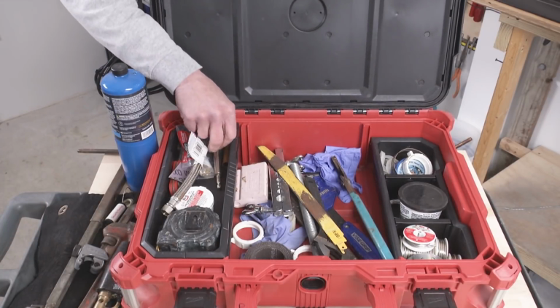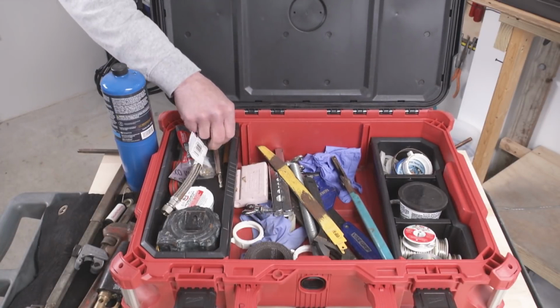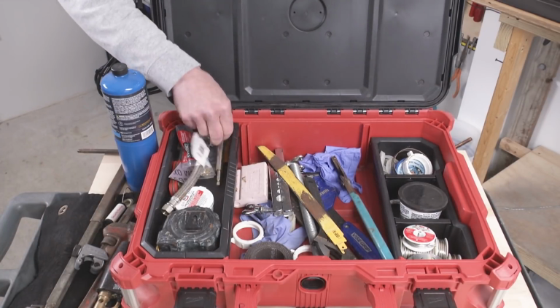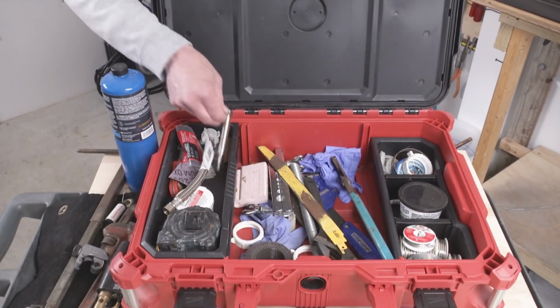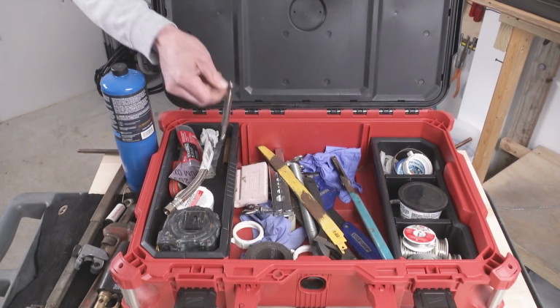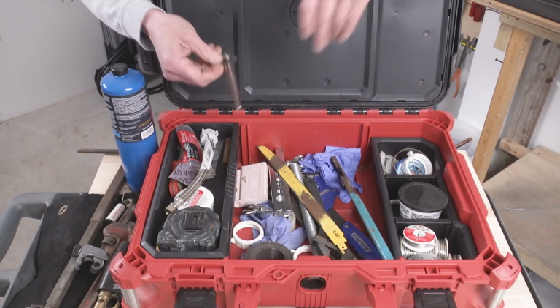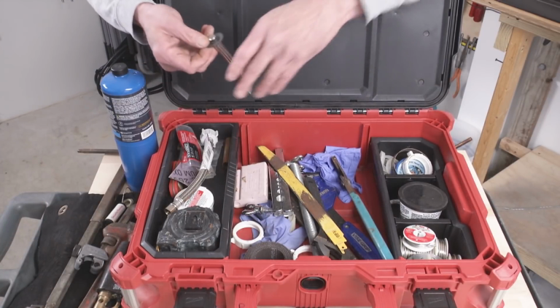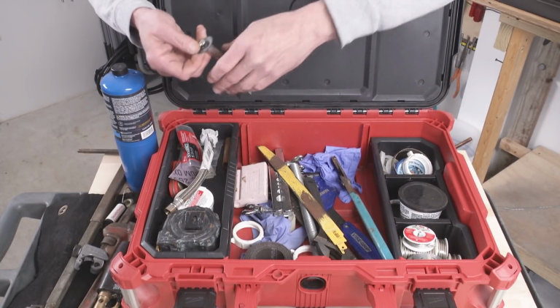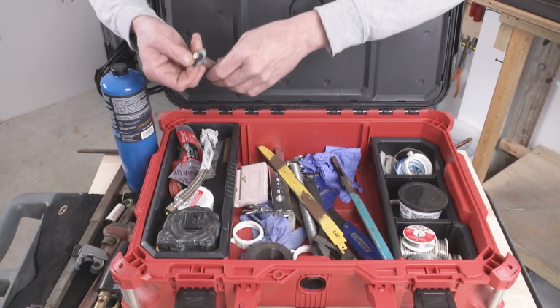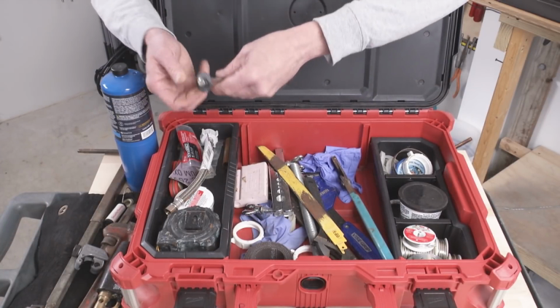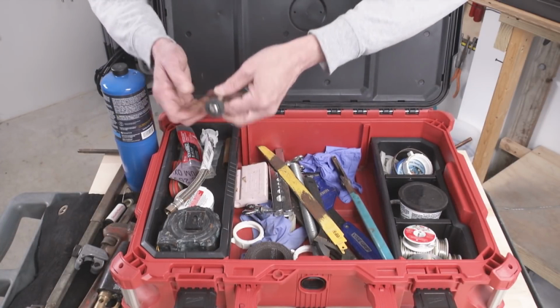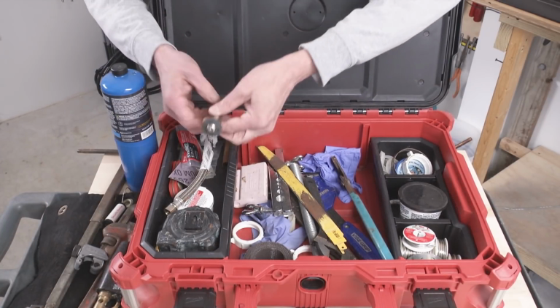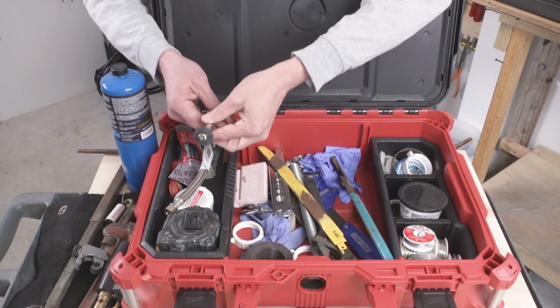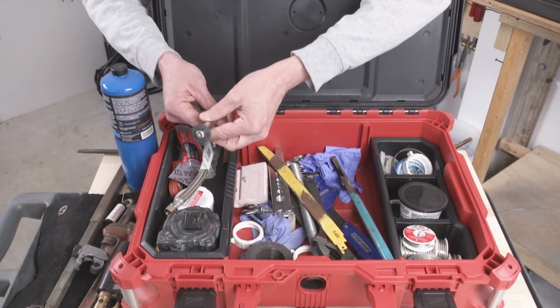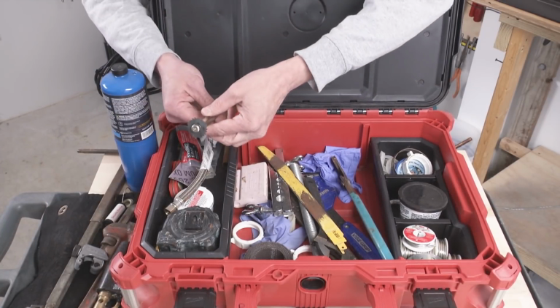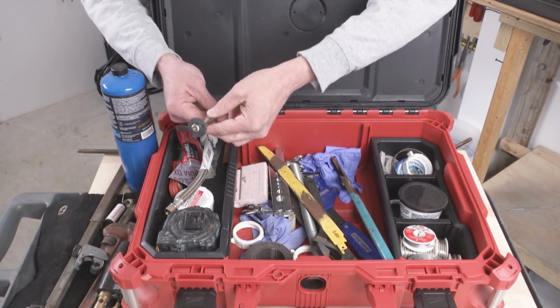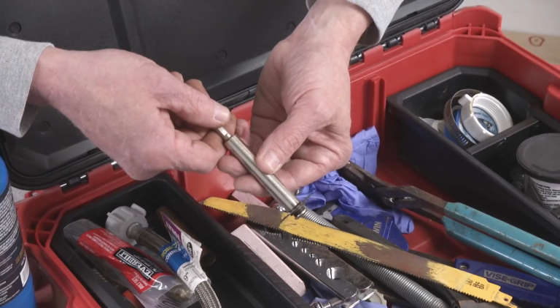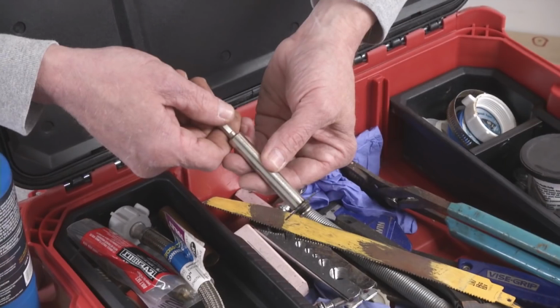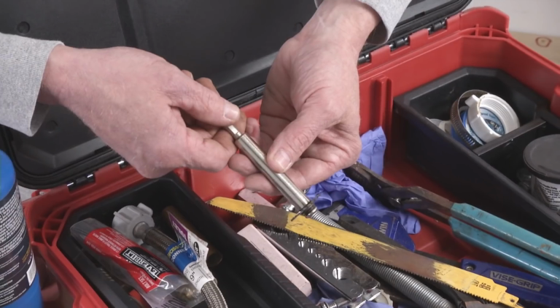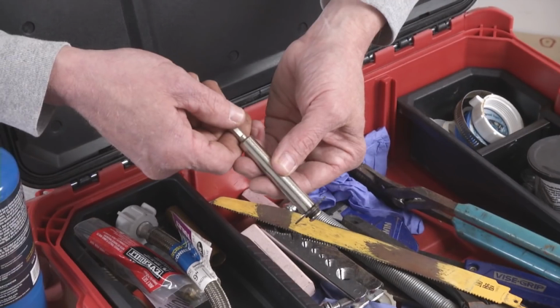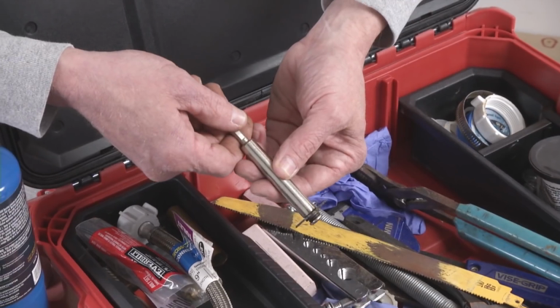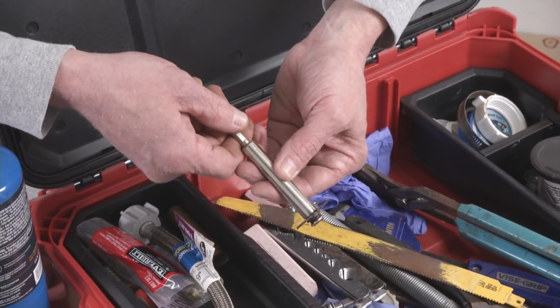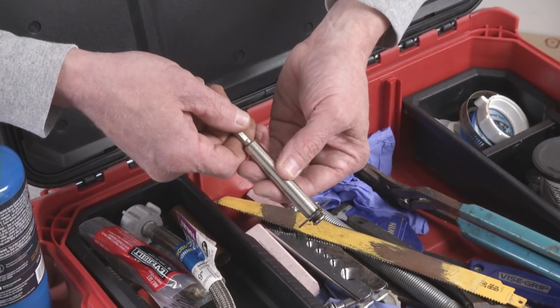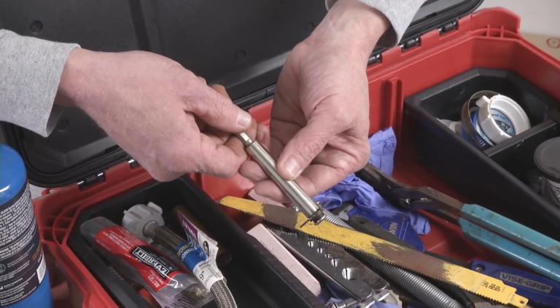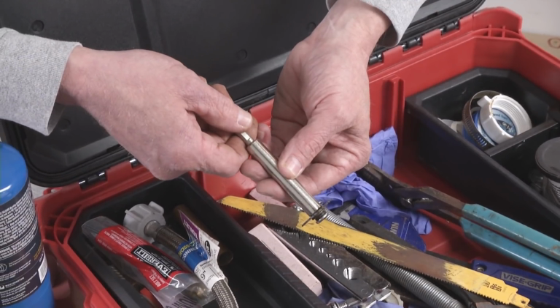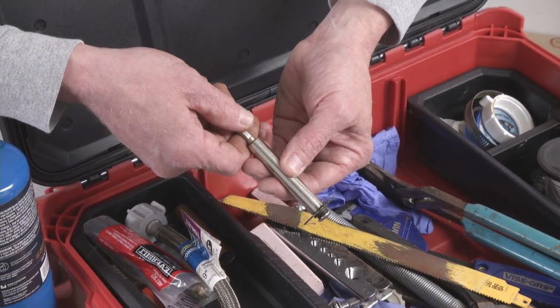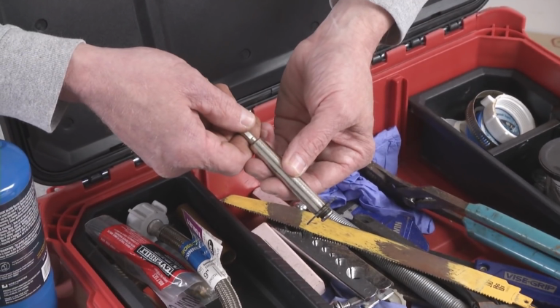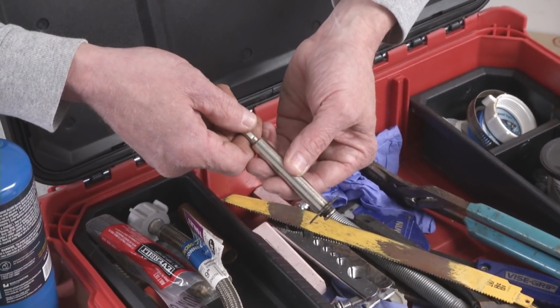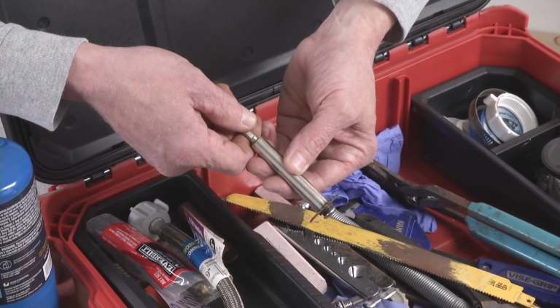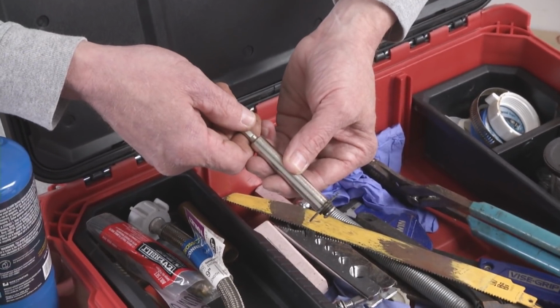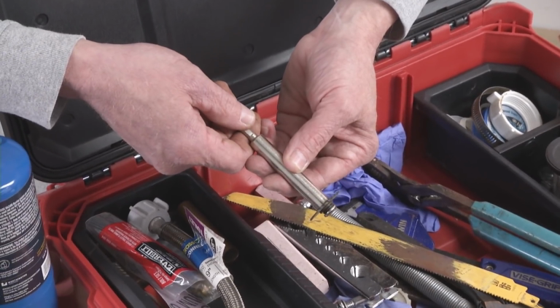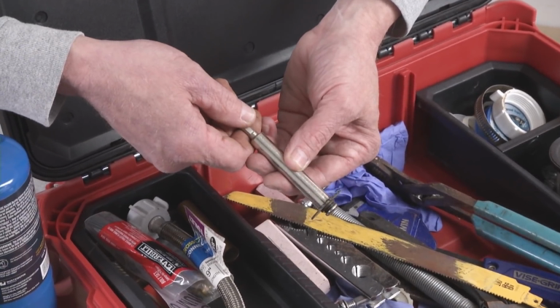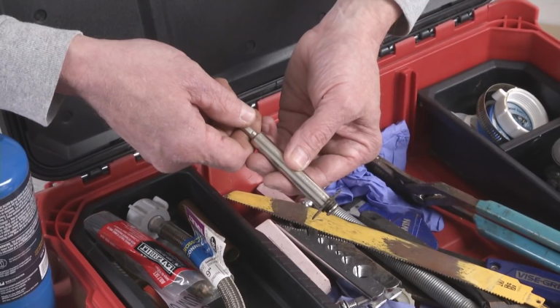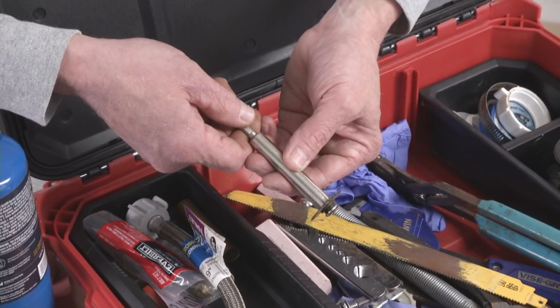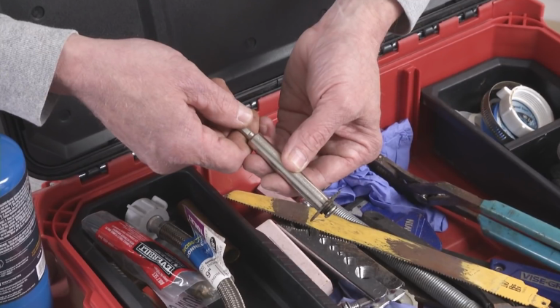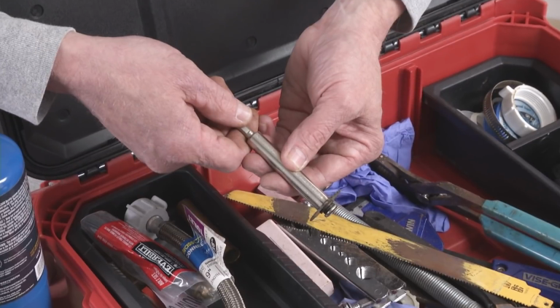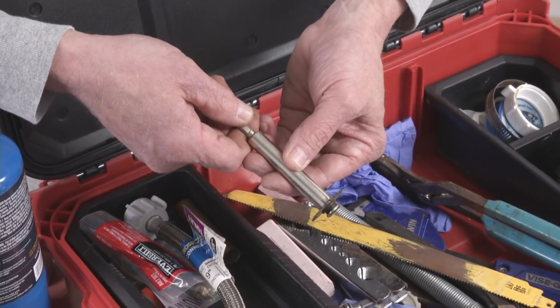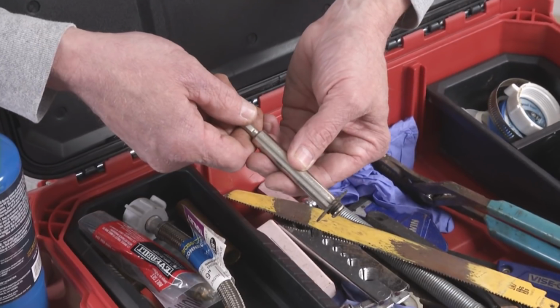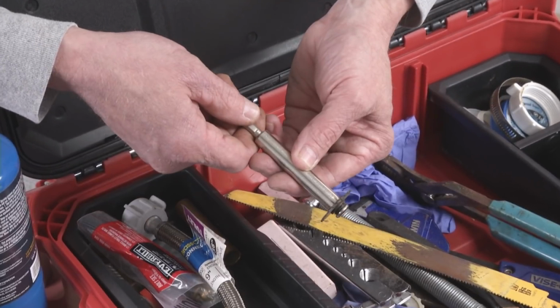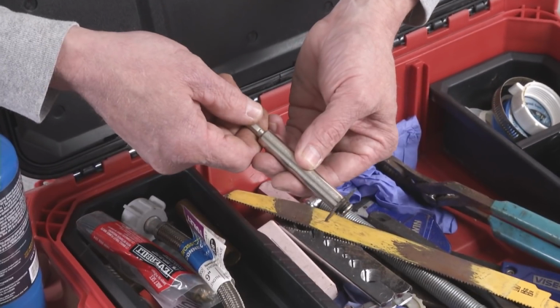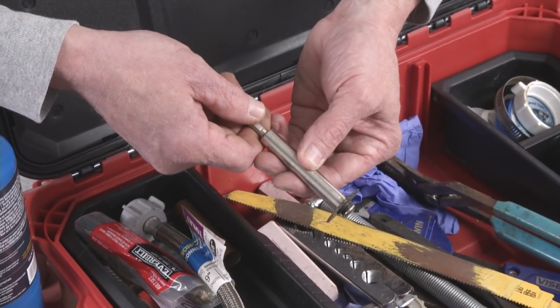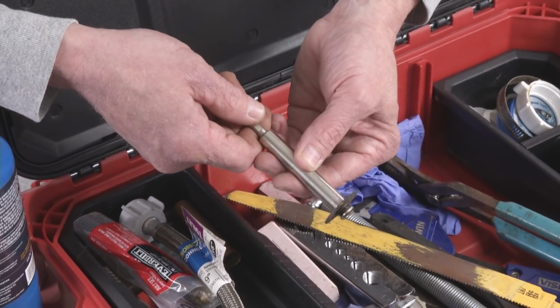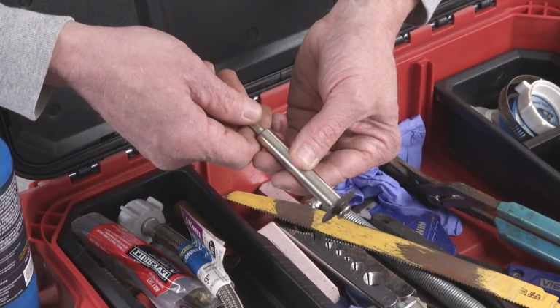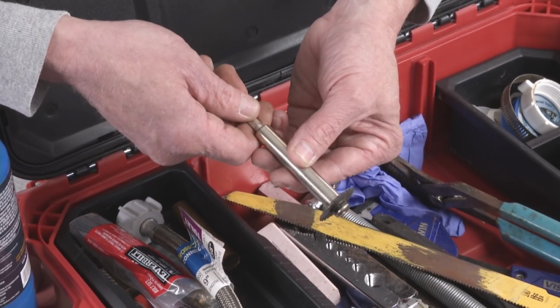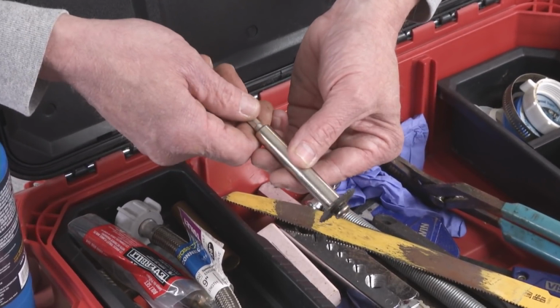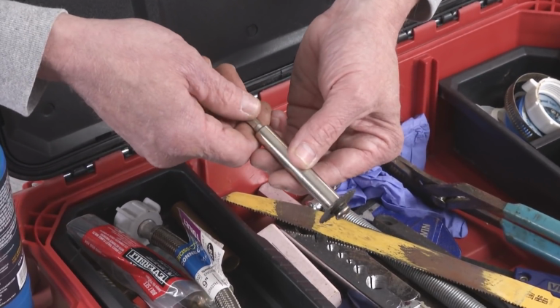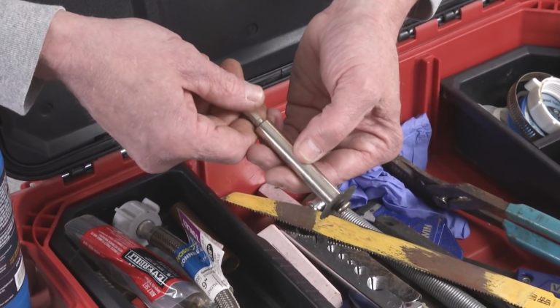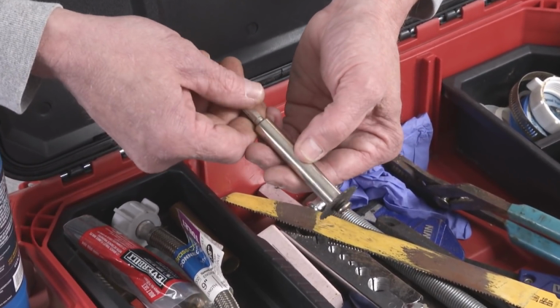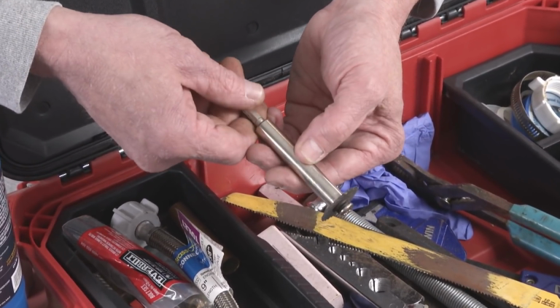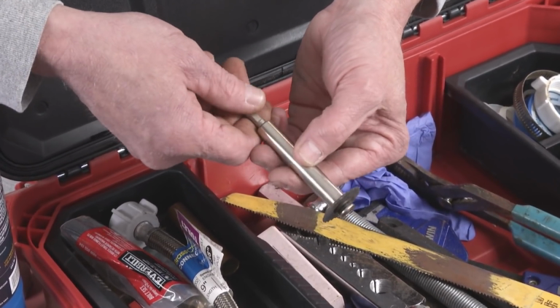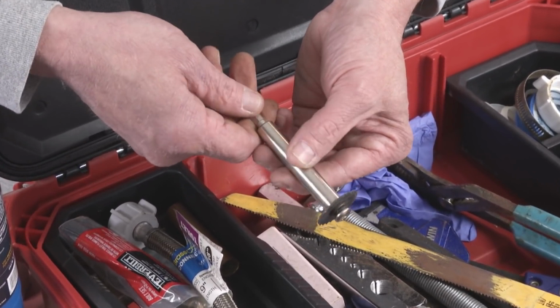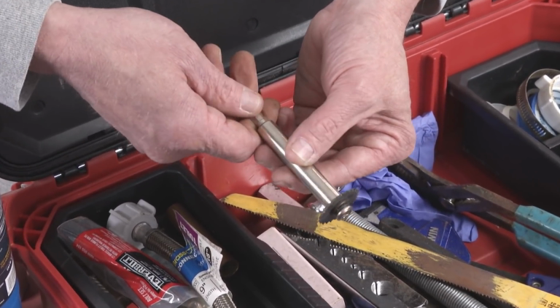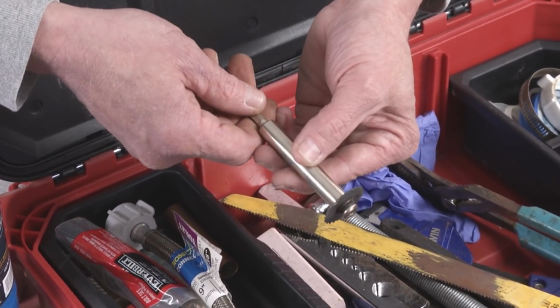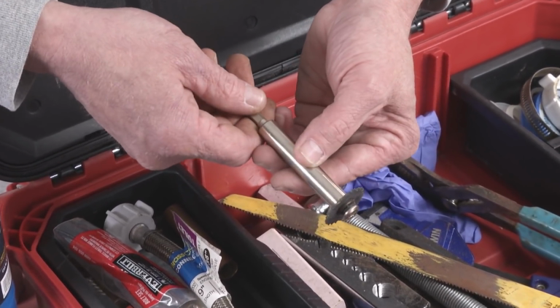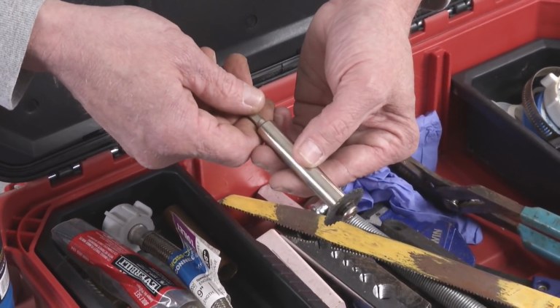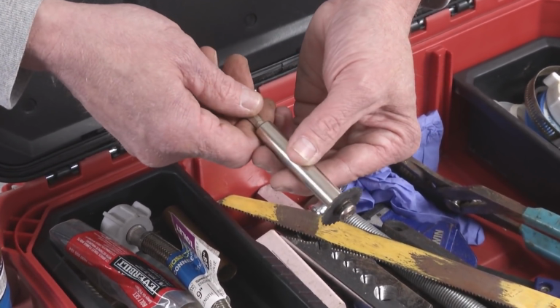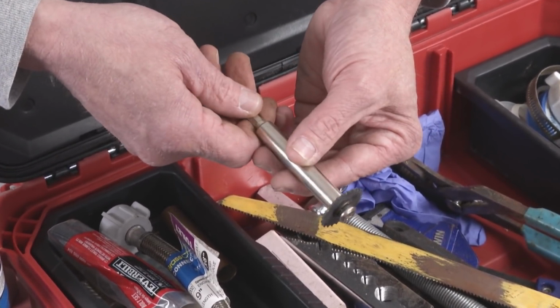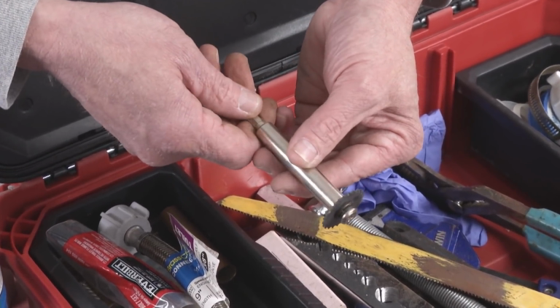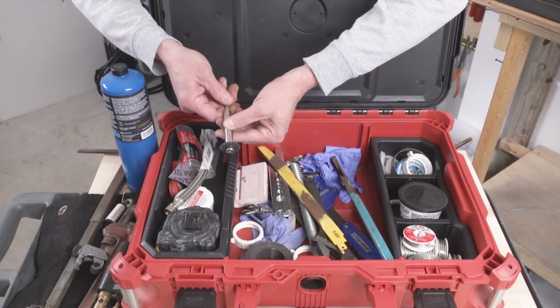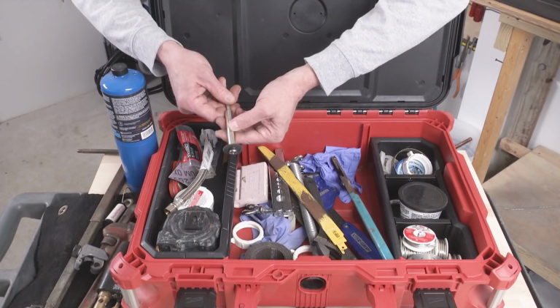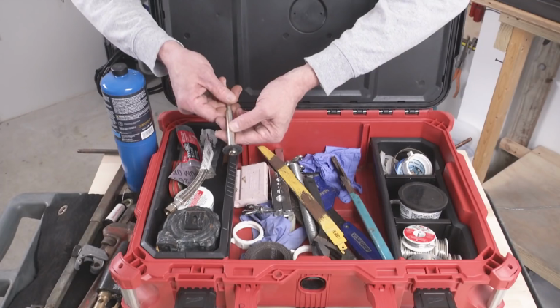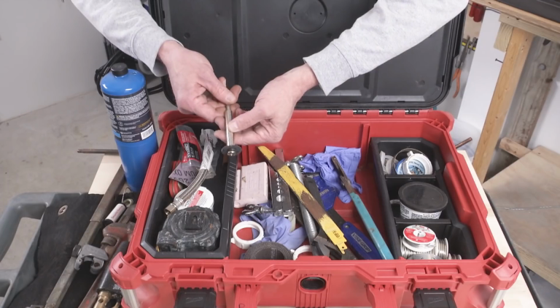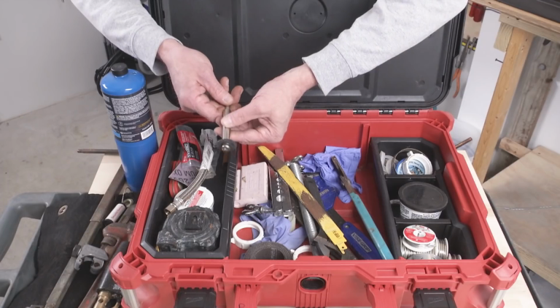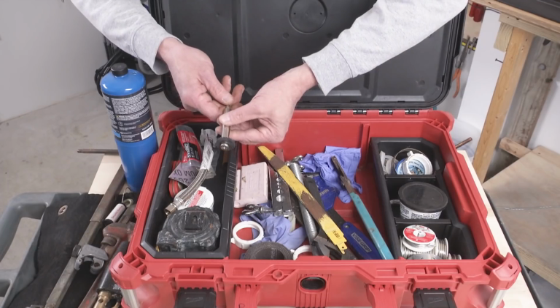This is an inside plastic pipe cutter and it doesn't work at all, so save your money.